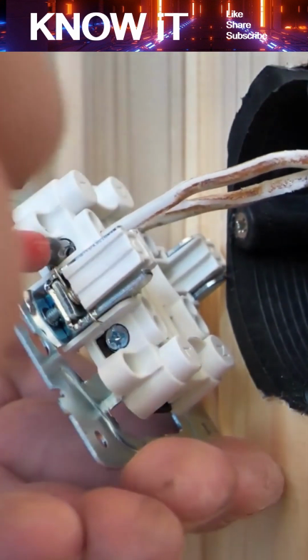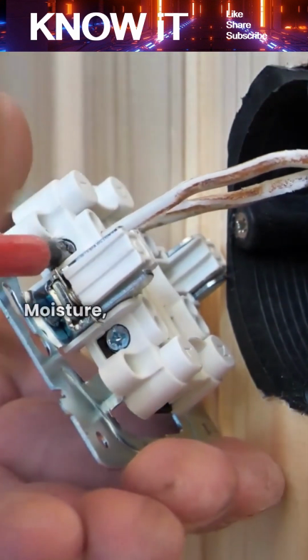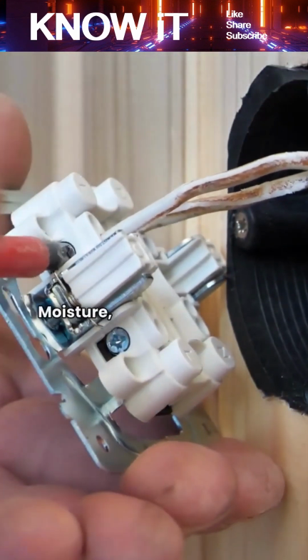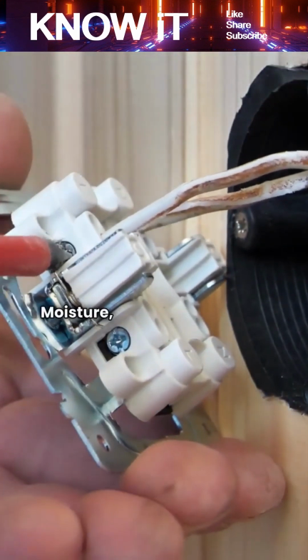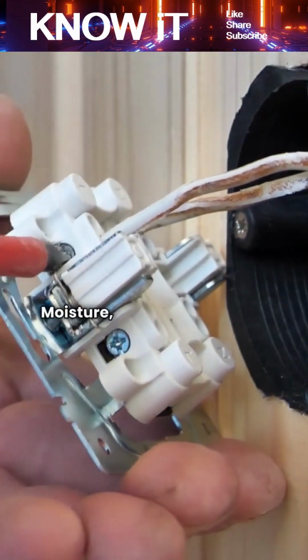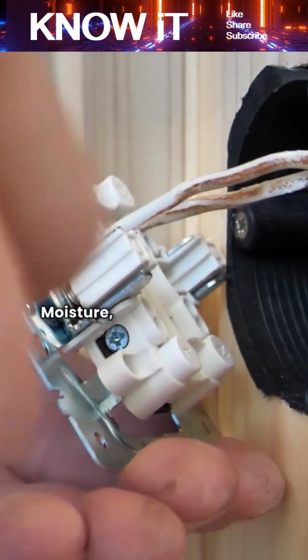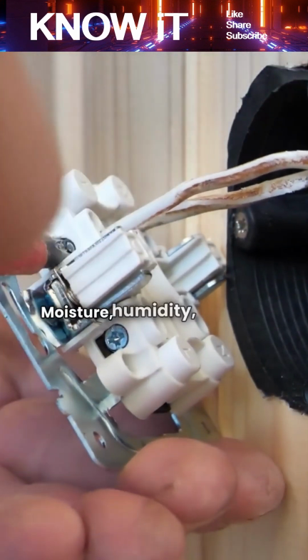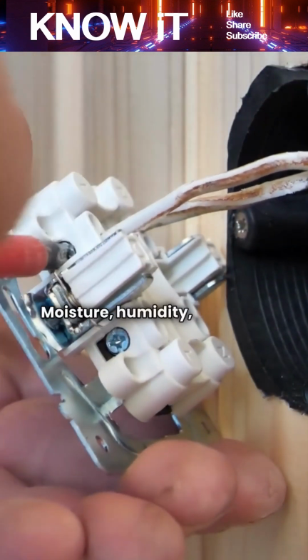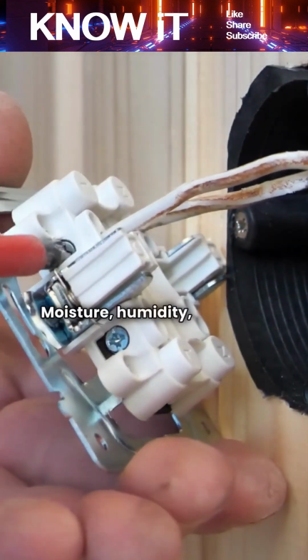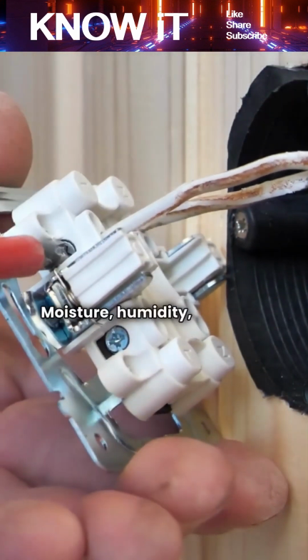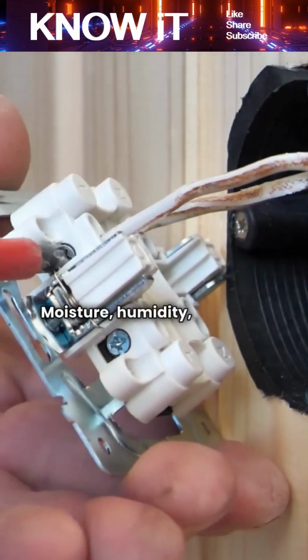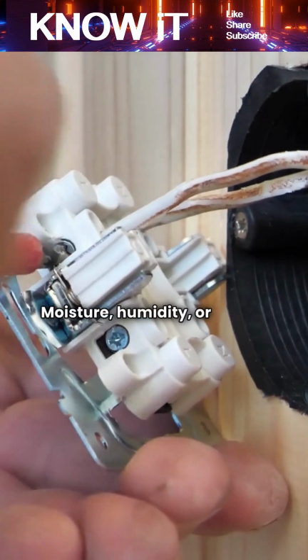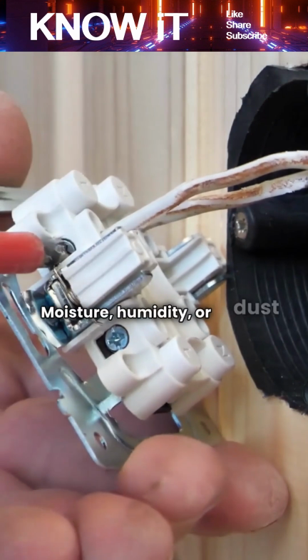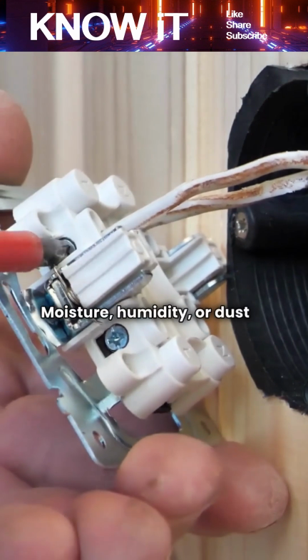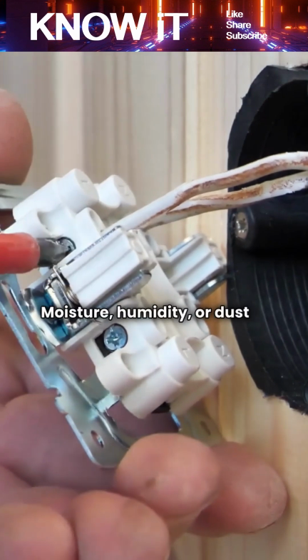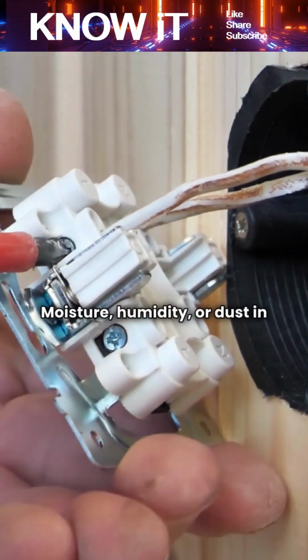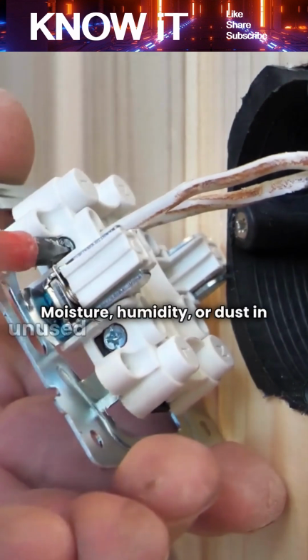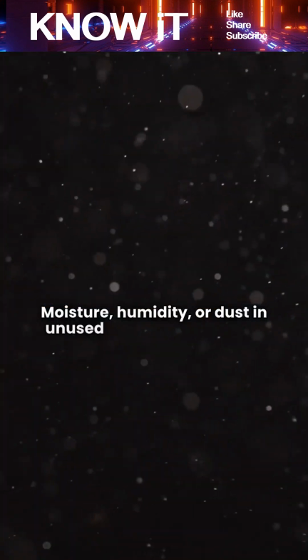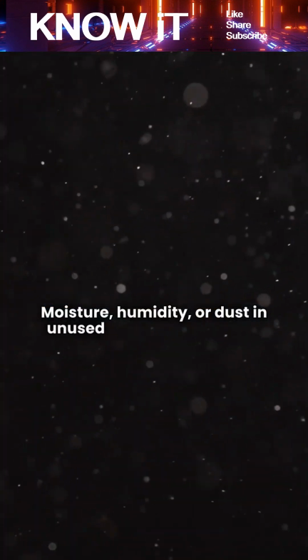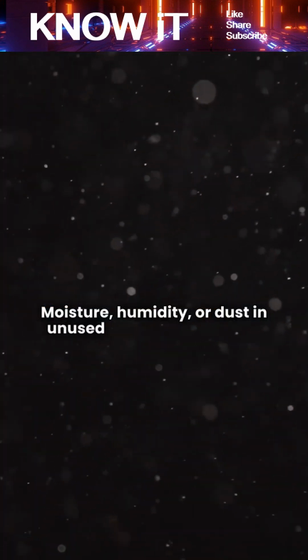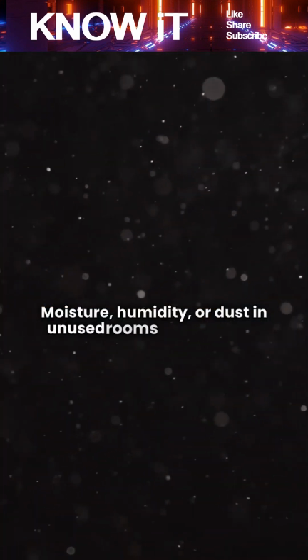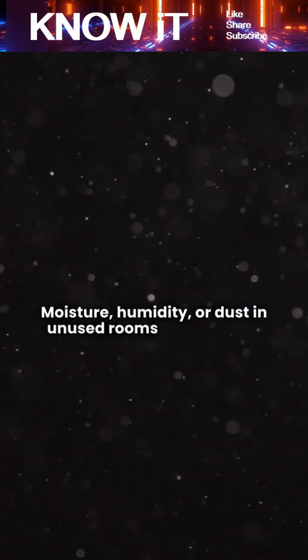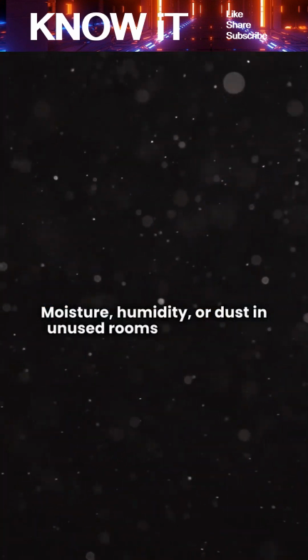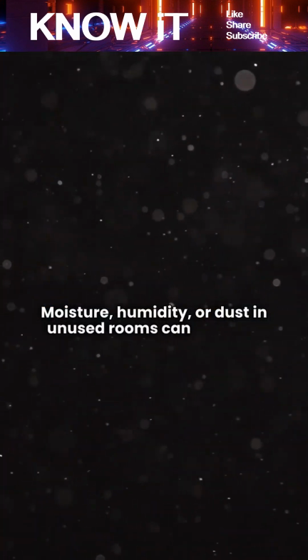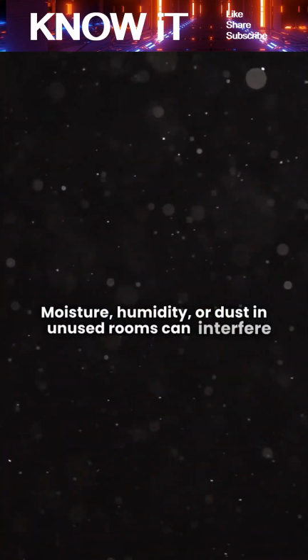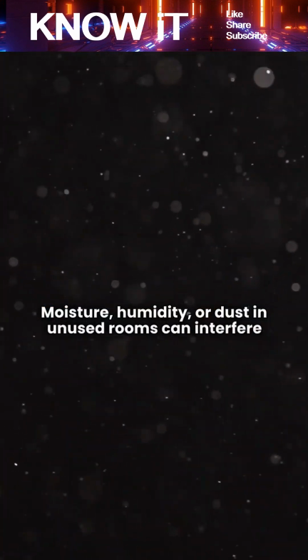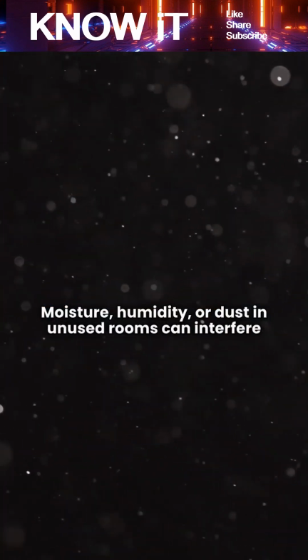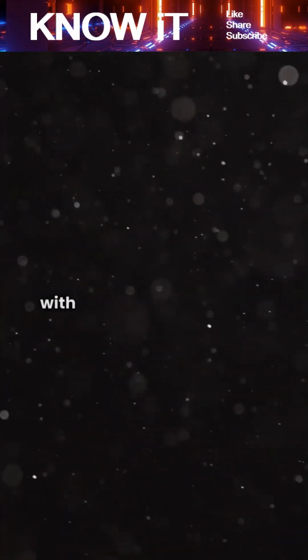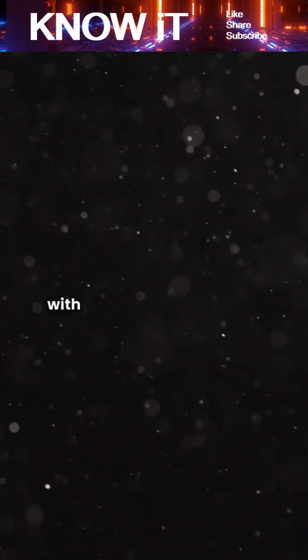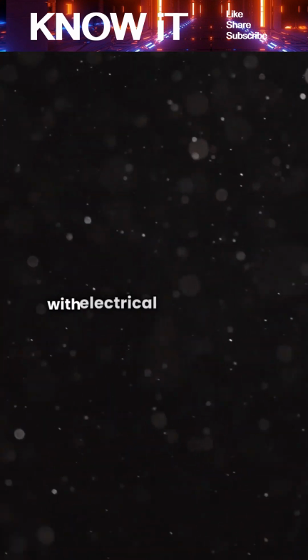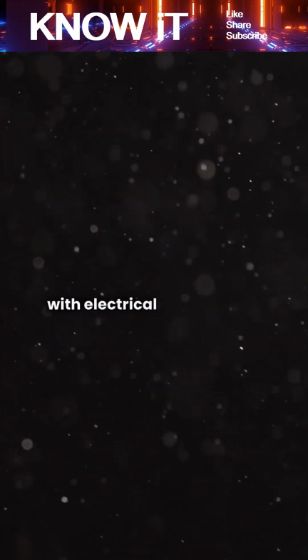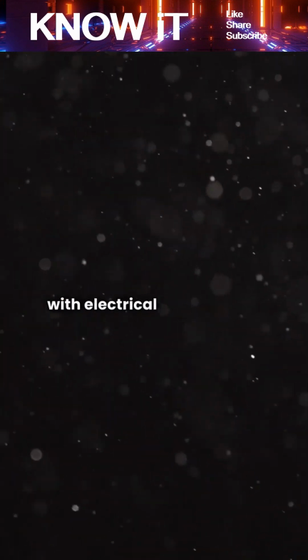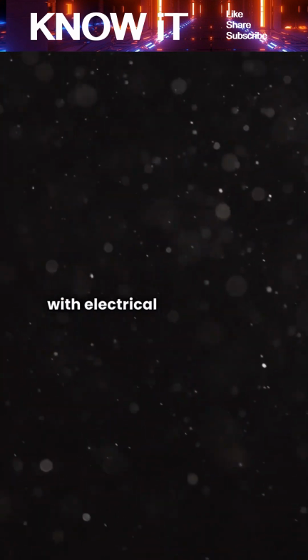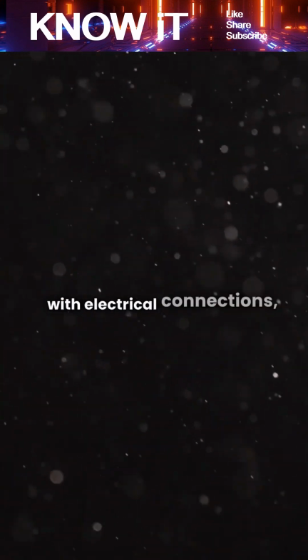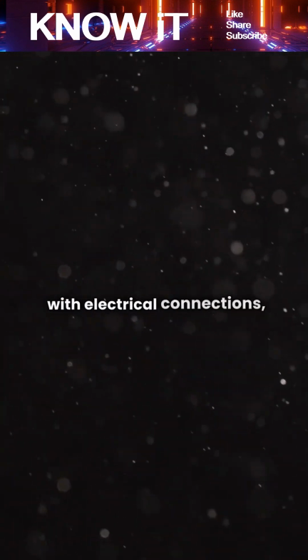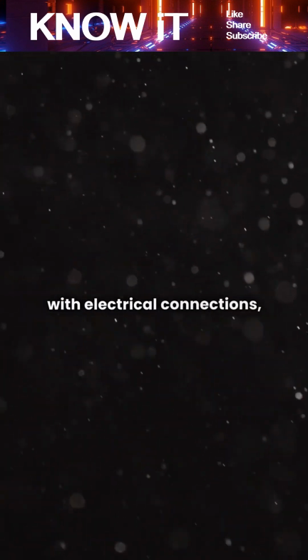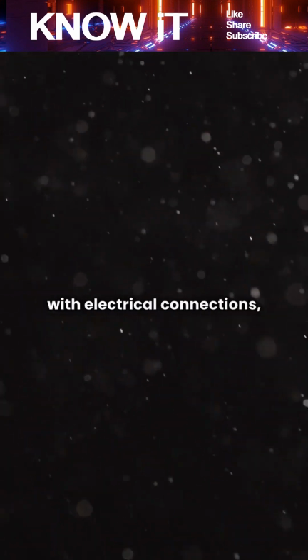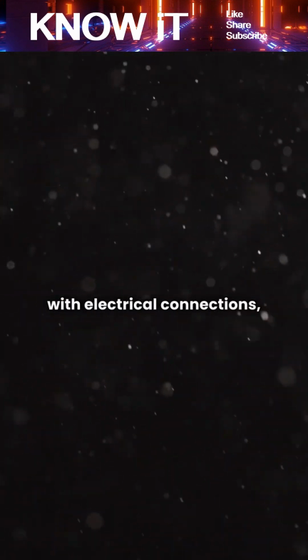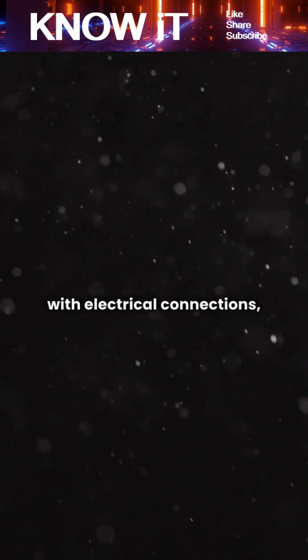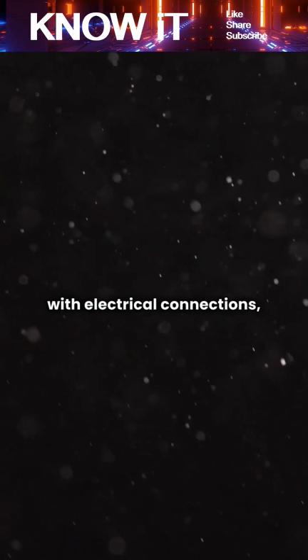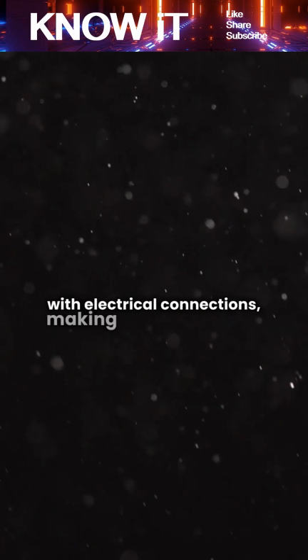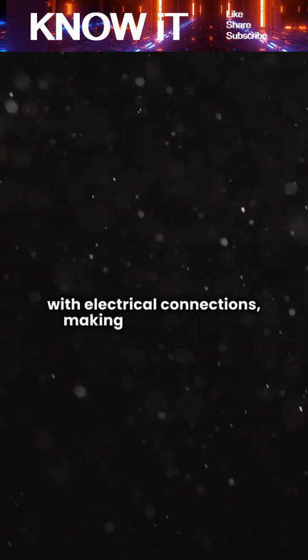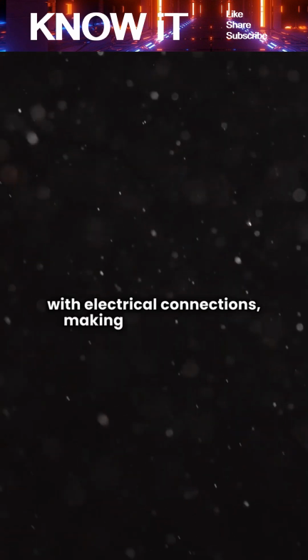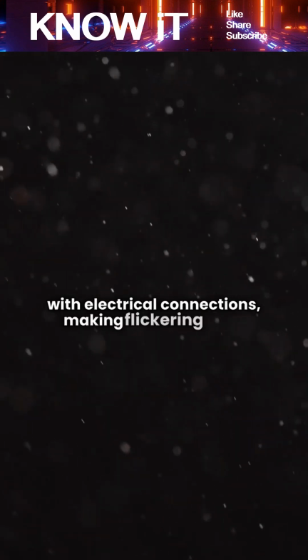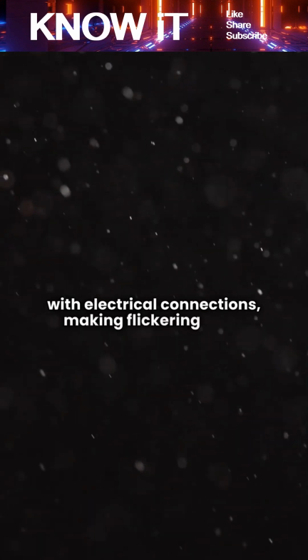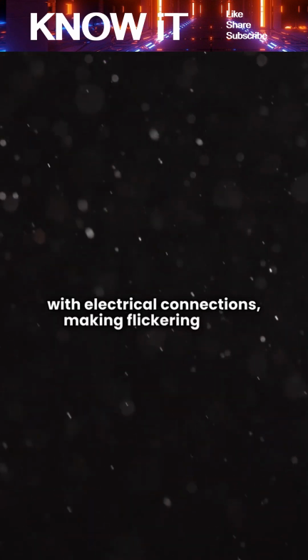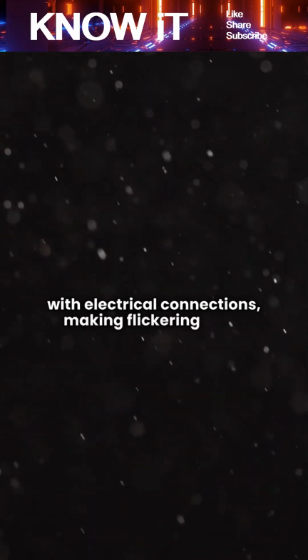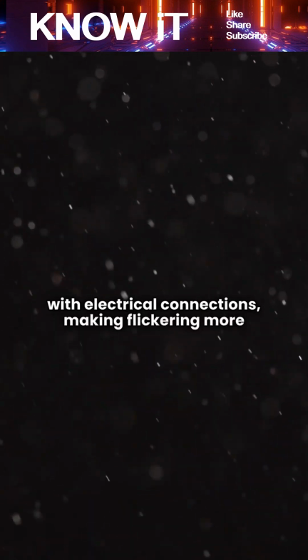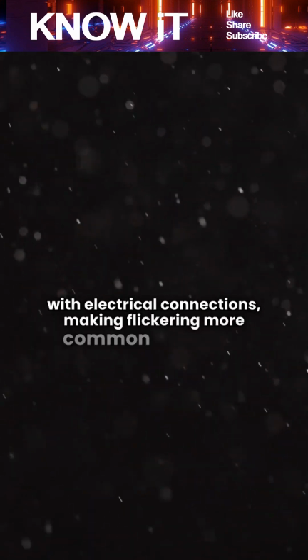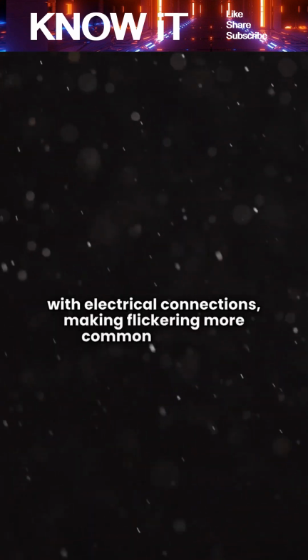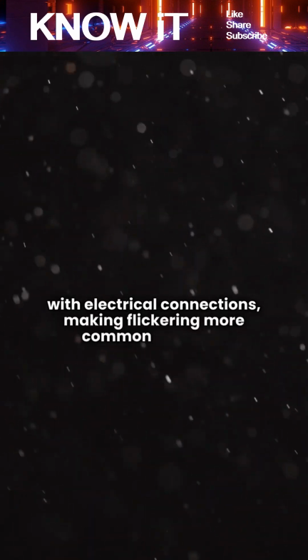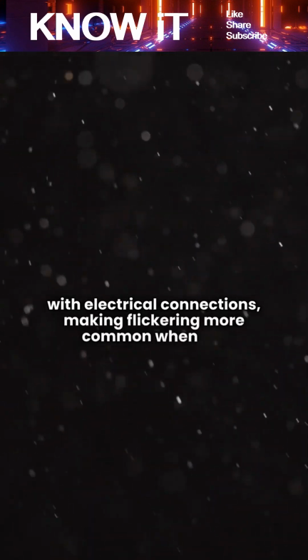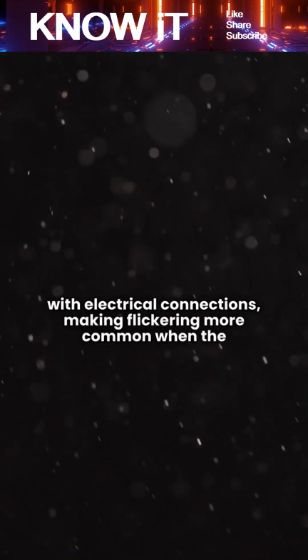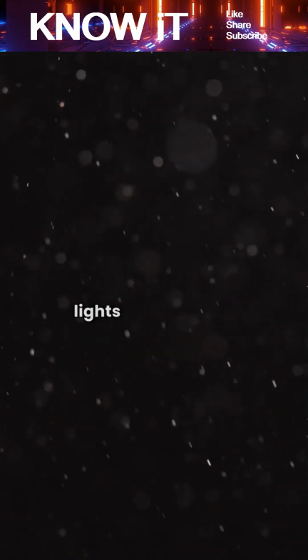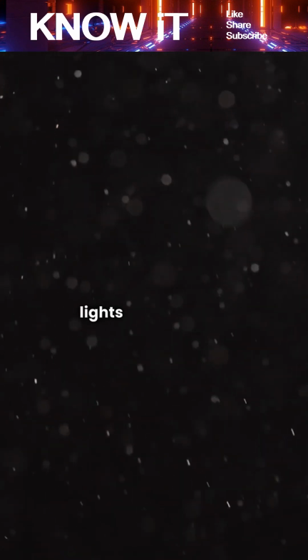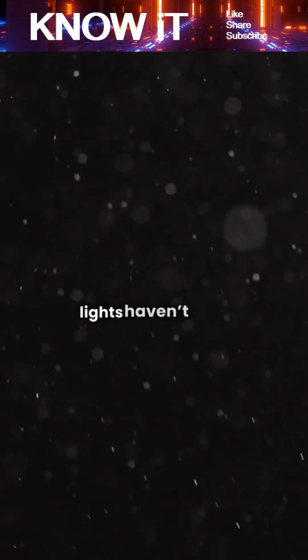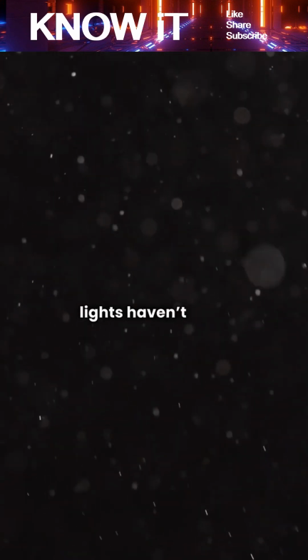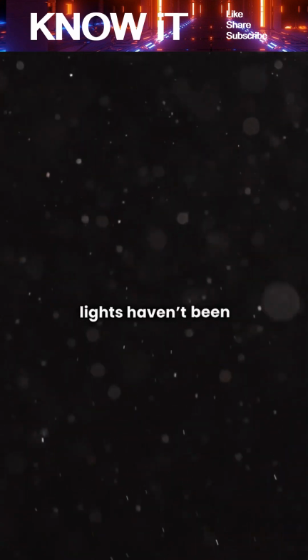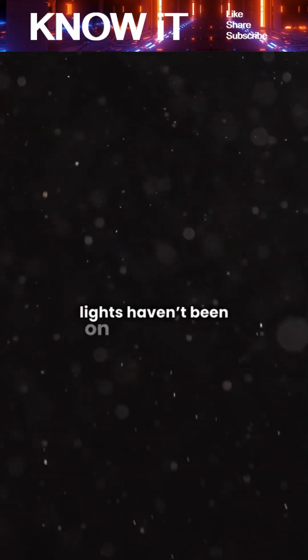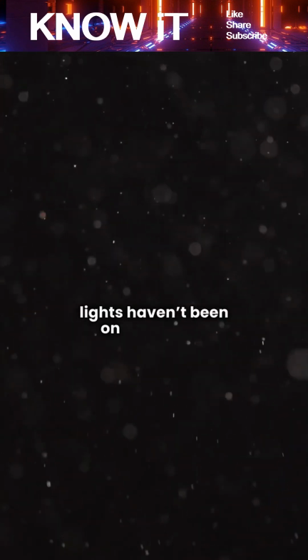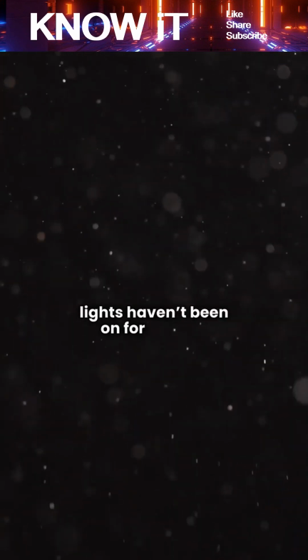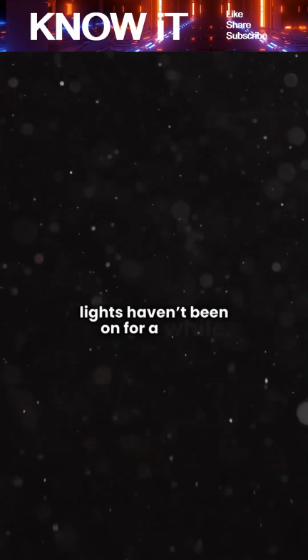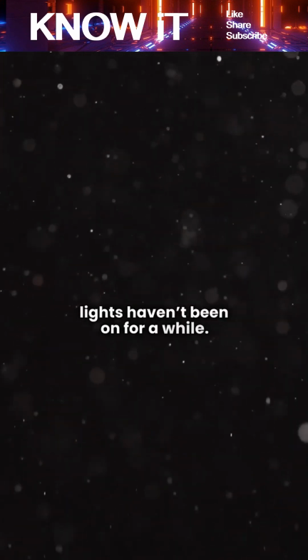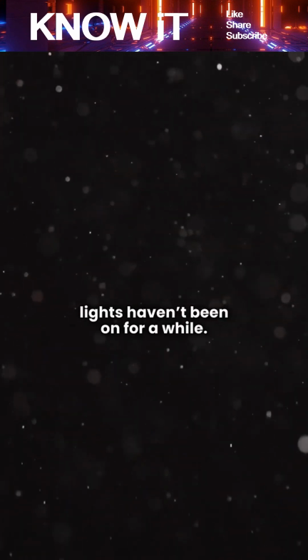Moisture, humidity, or dust in unused rooms can interfere with electrical connections, making flickering more common when the lights haven't been on for a while.